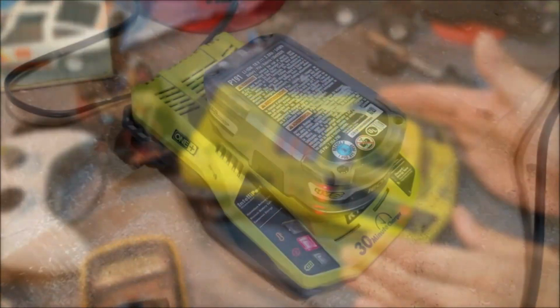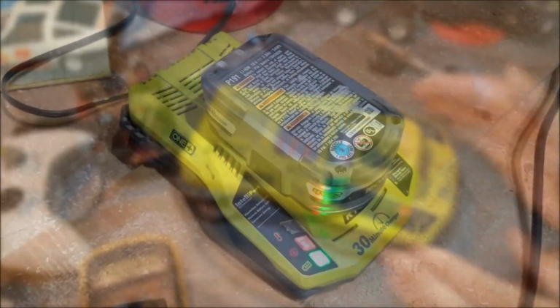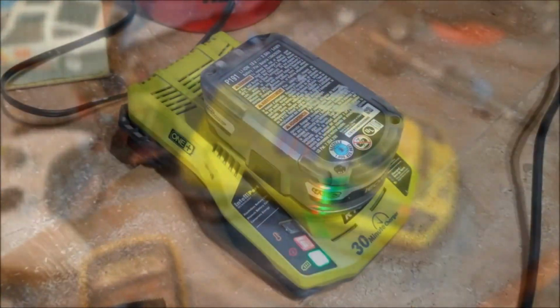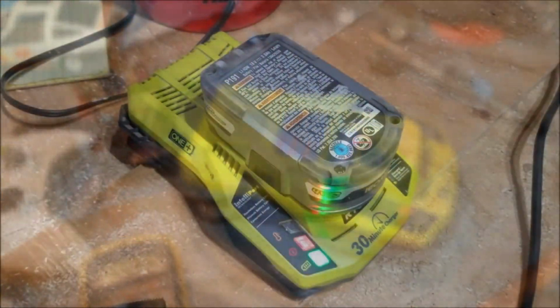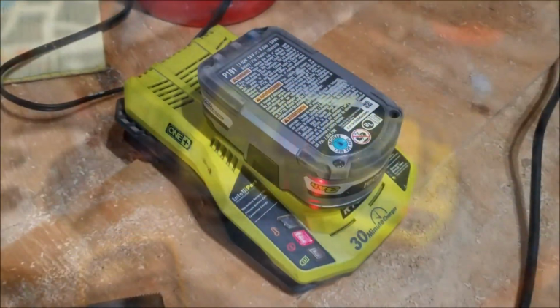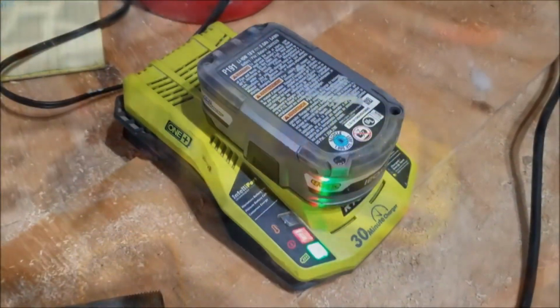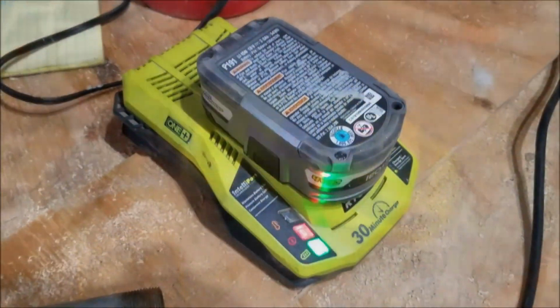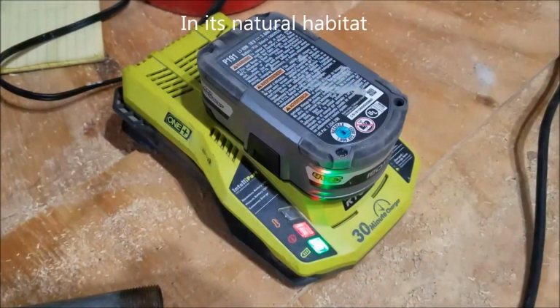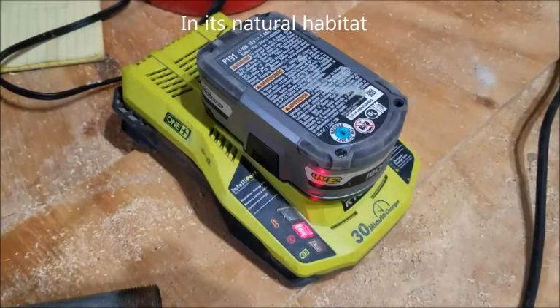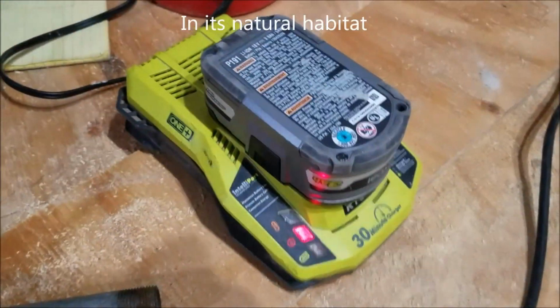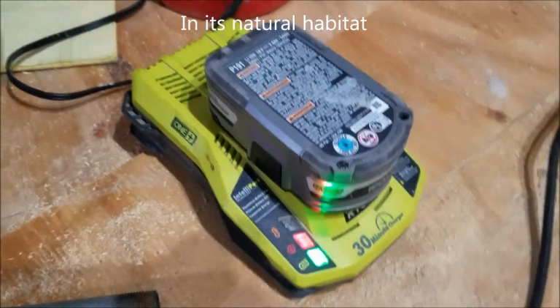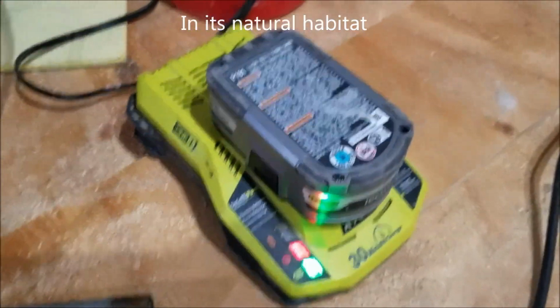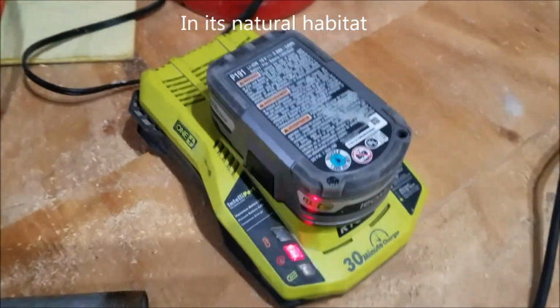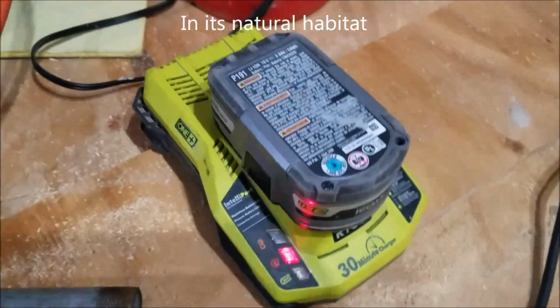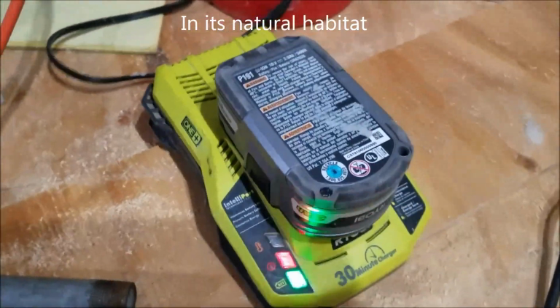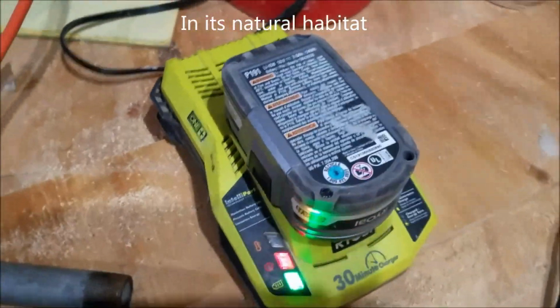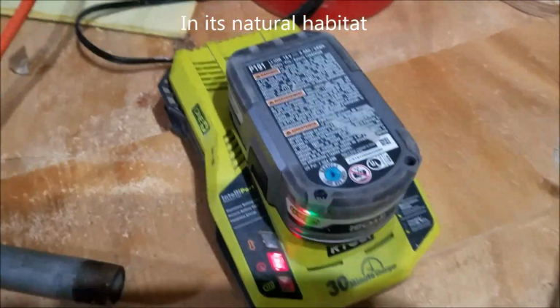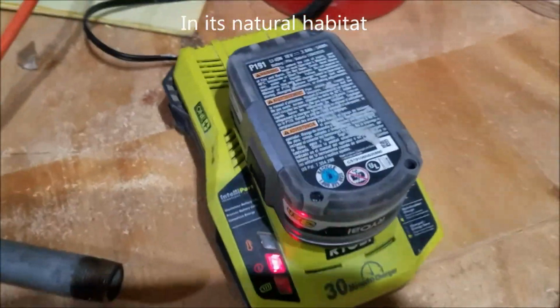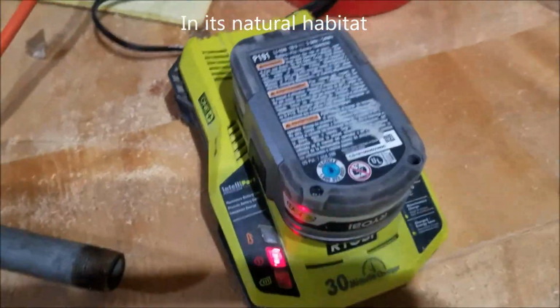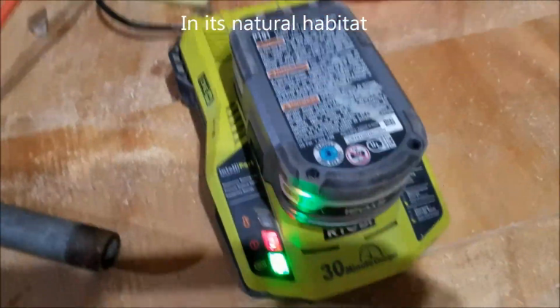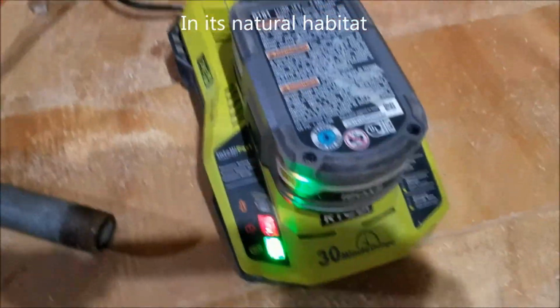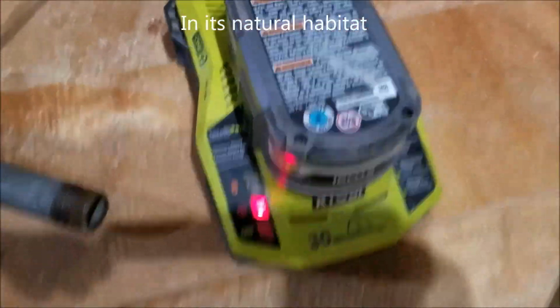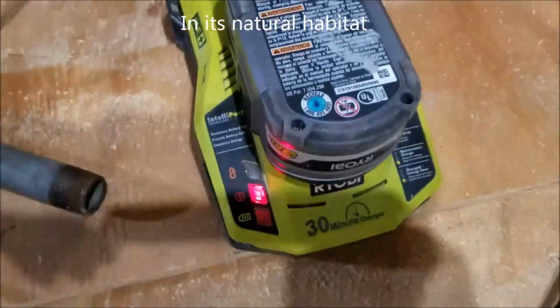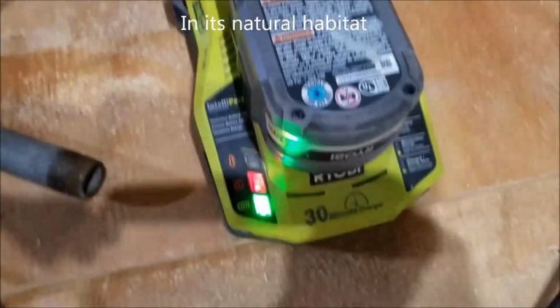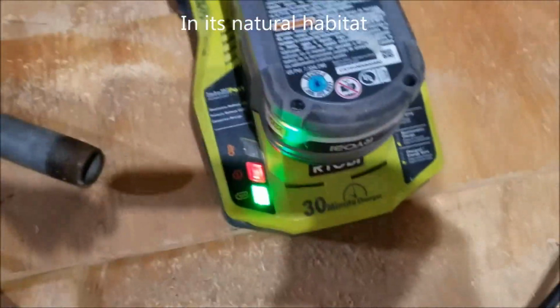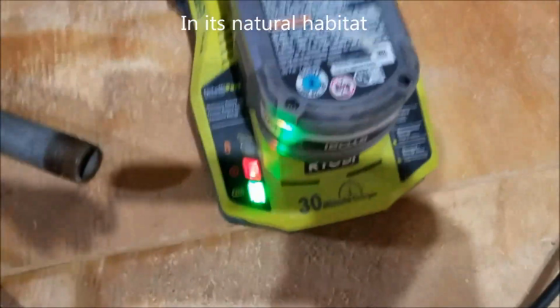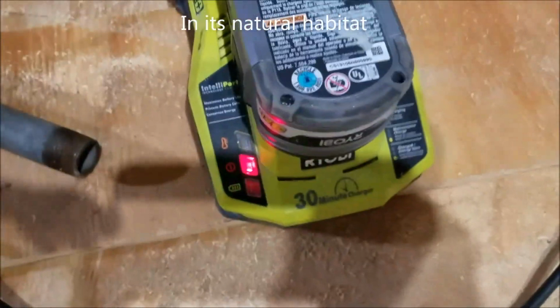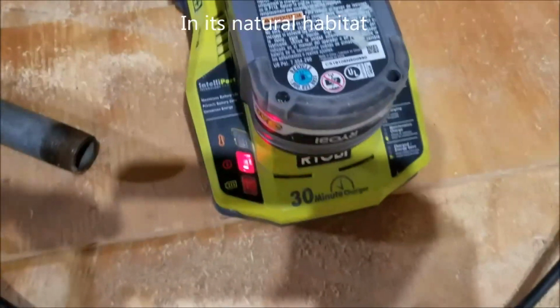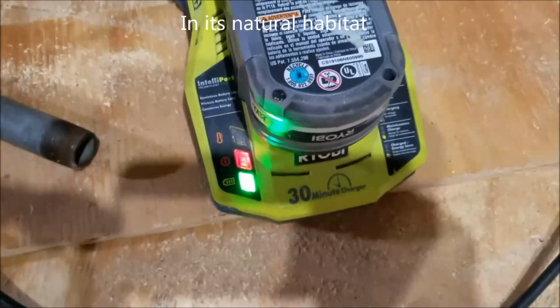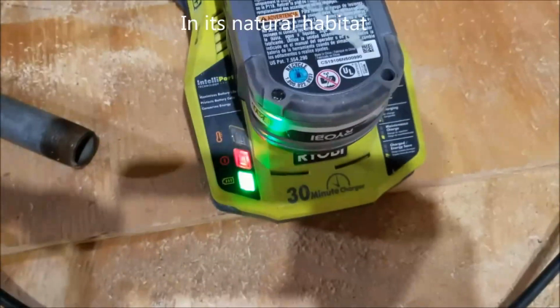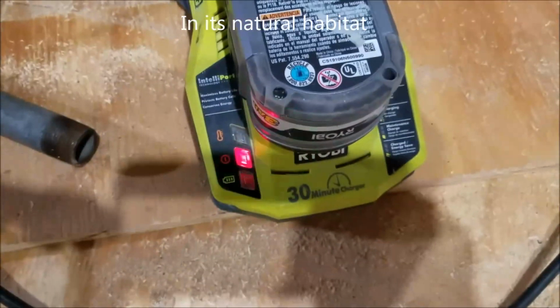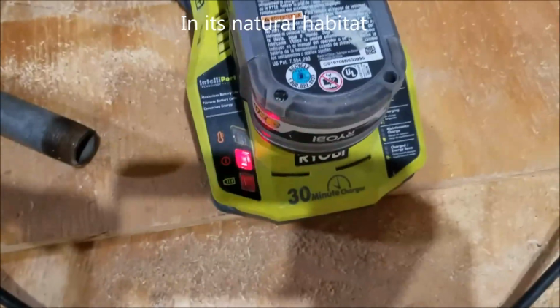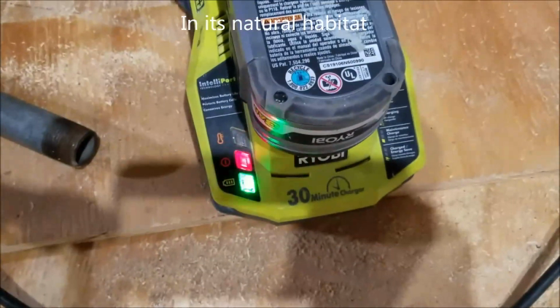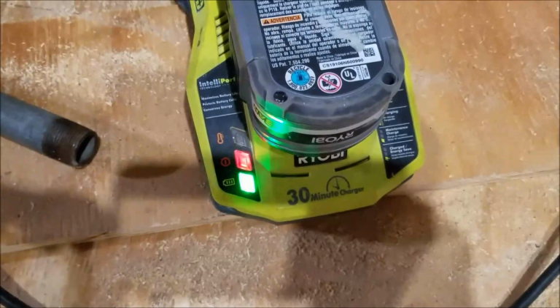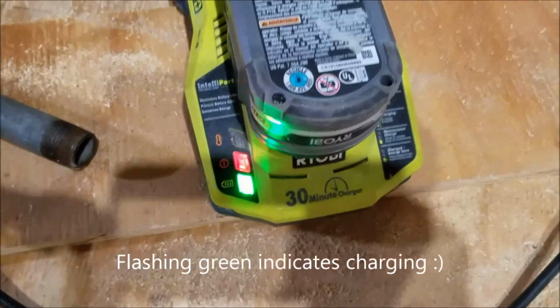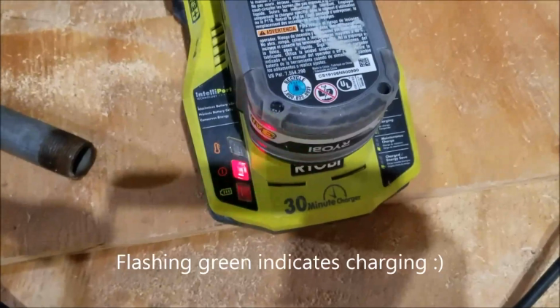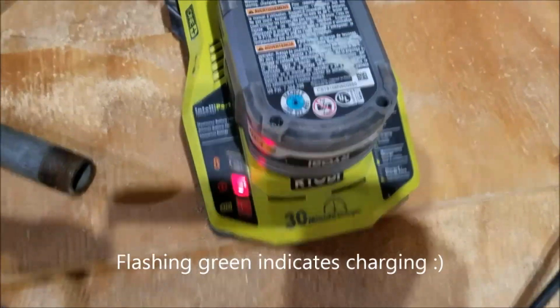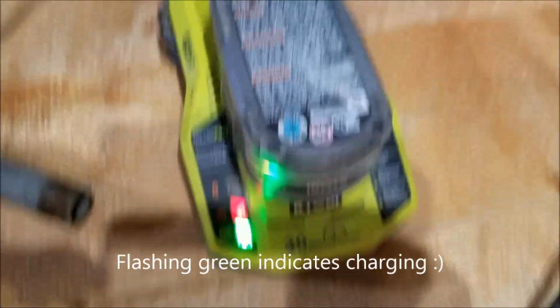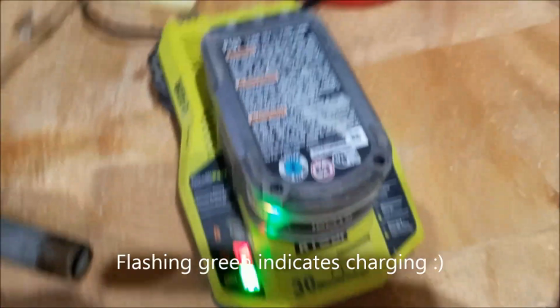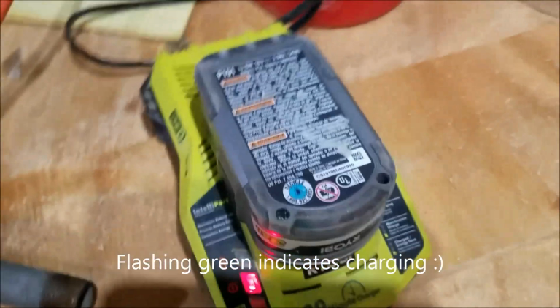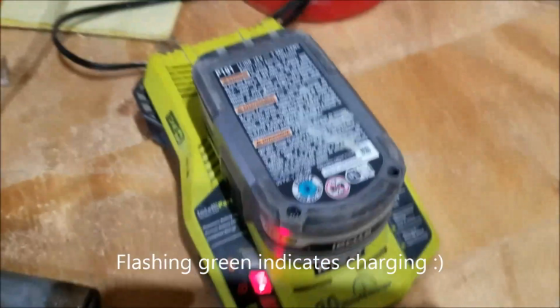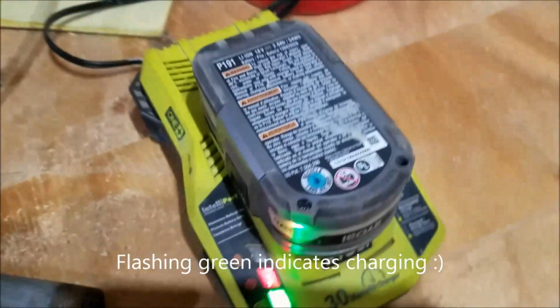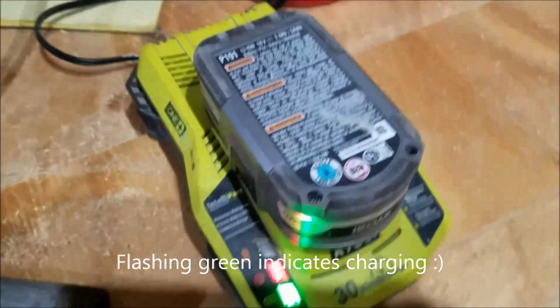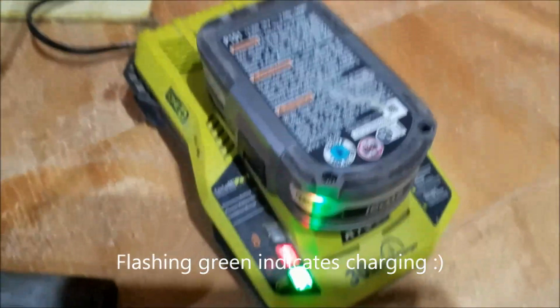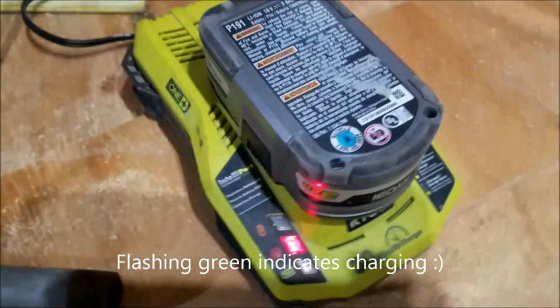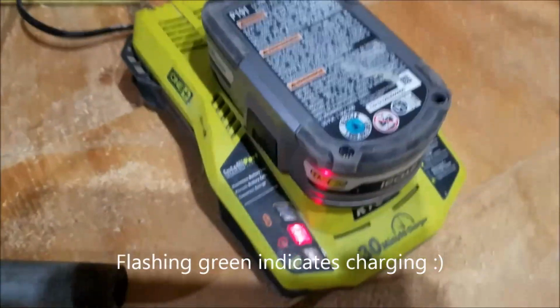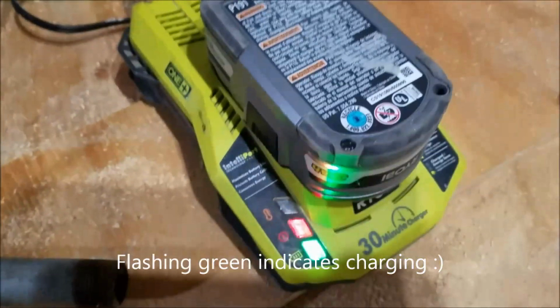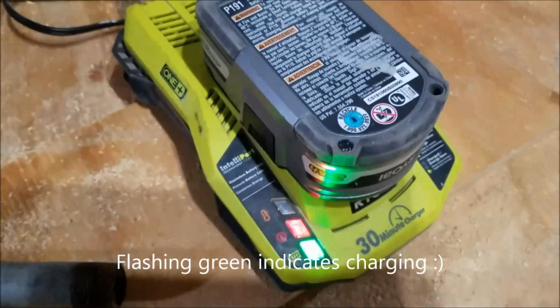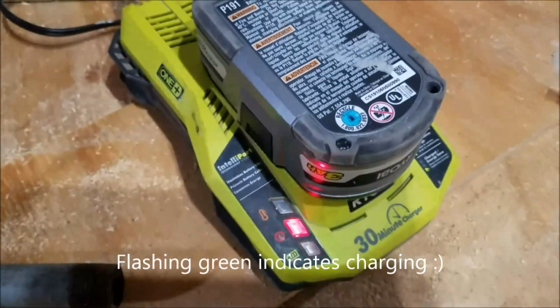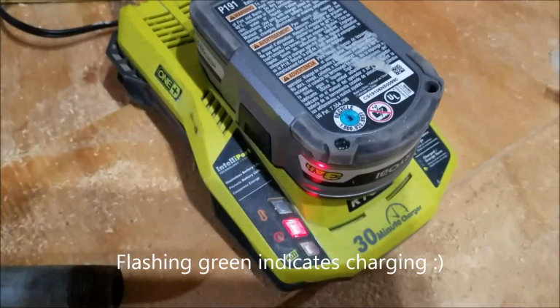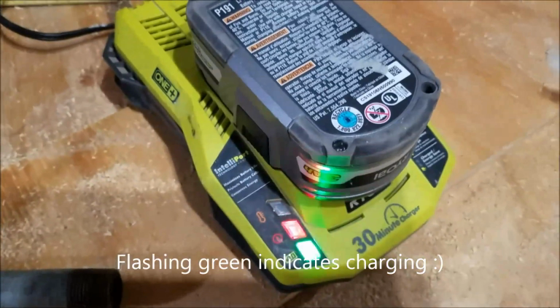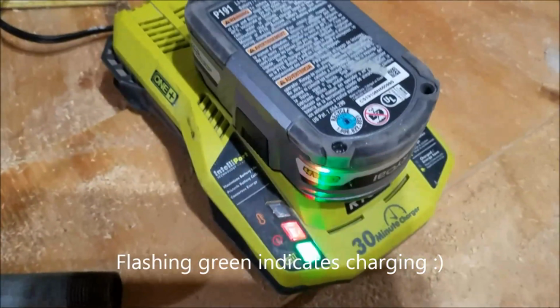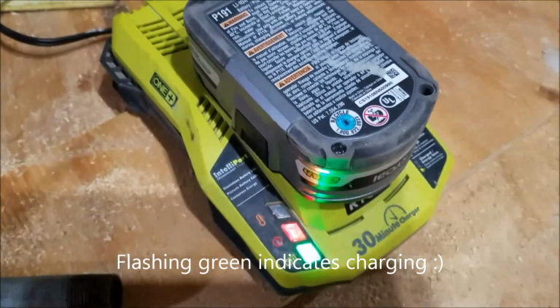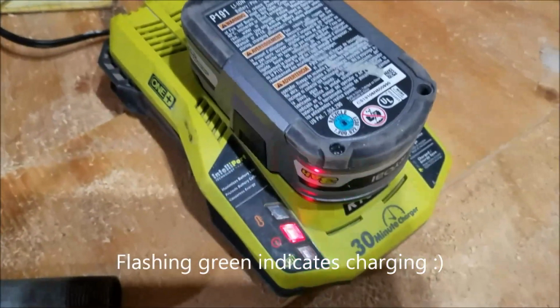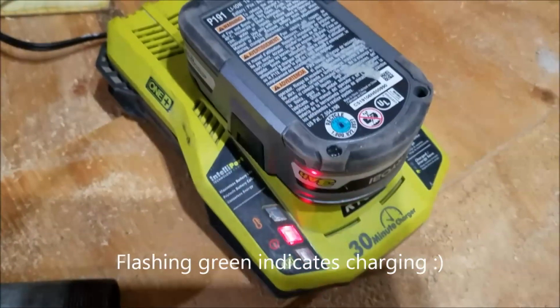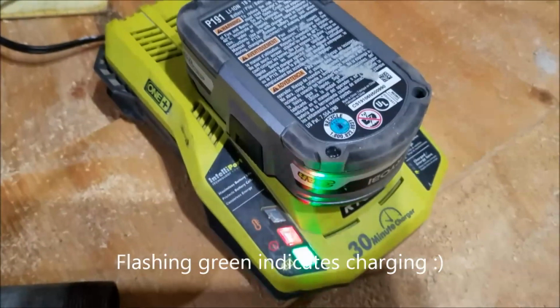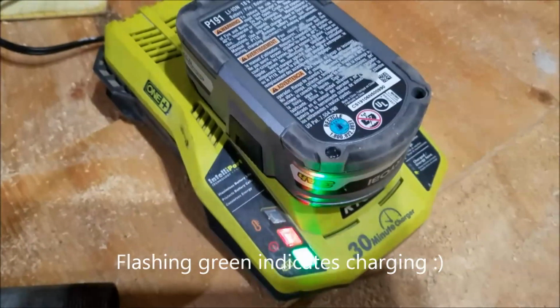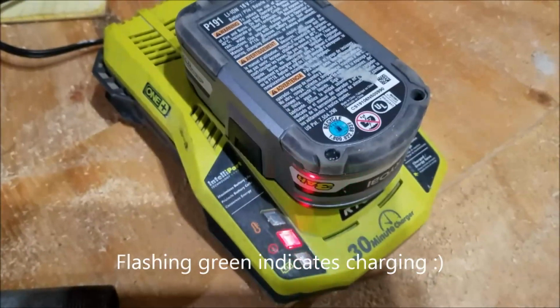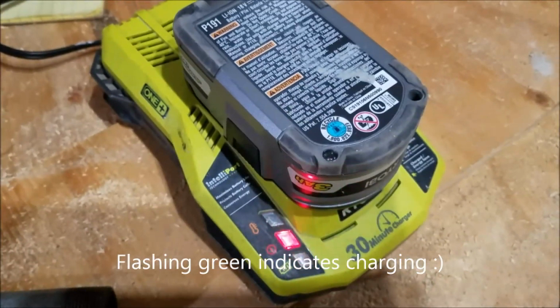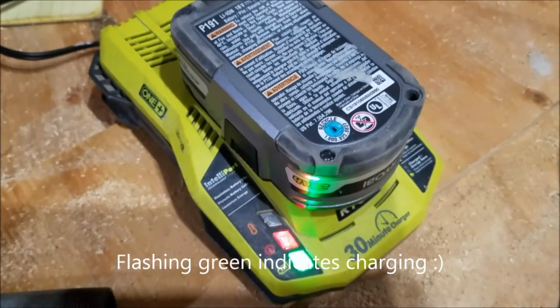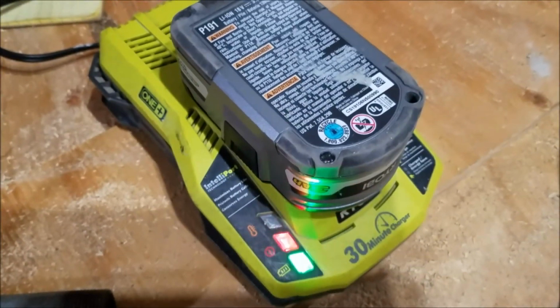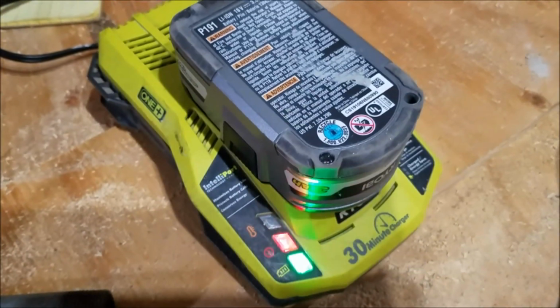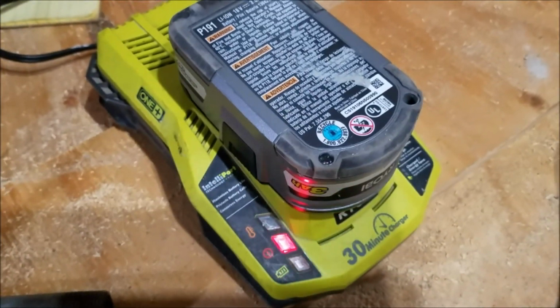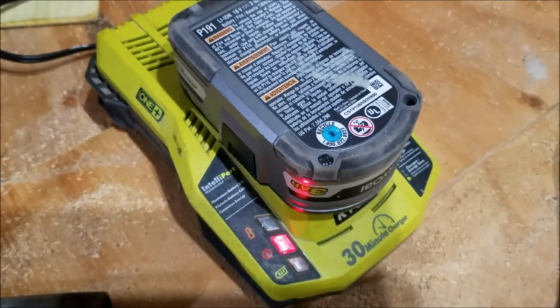And that's about it. I have since returned this charger to my friend and he's put it back to rigorous use, and it's working just fine.